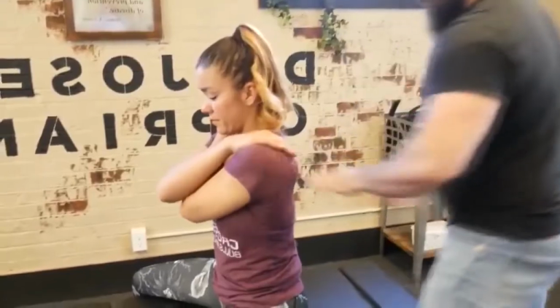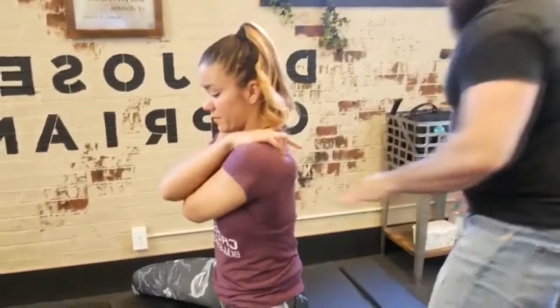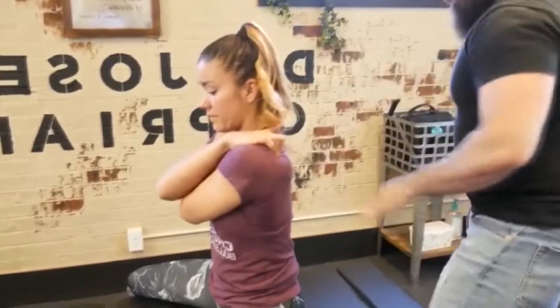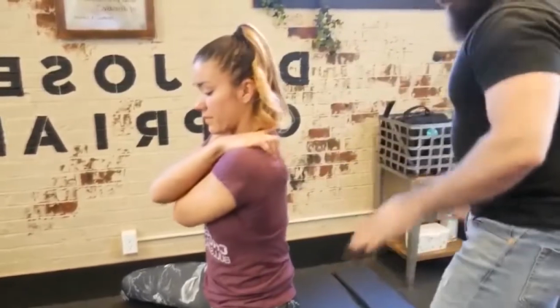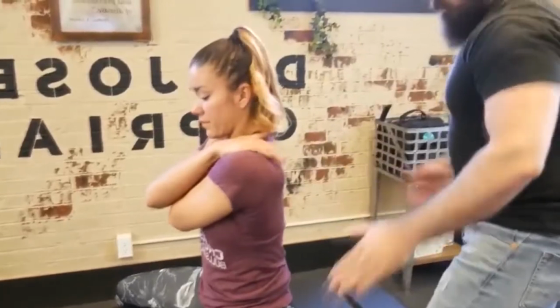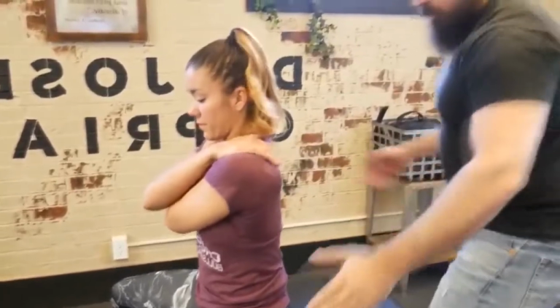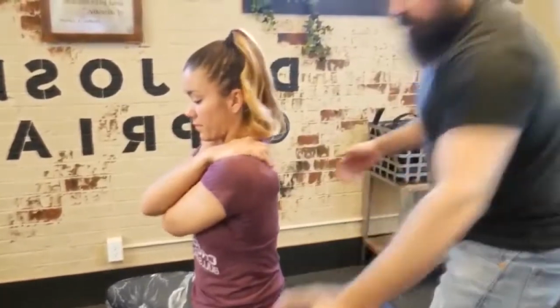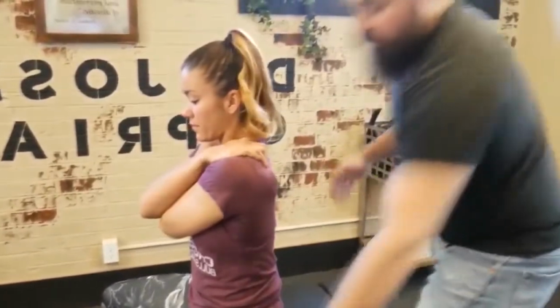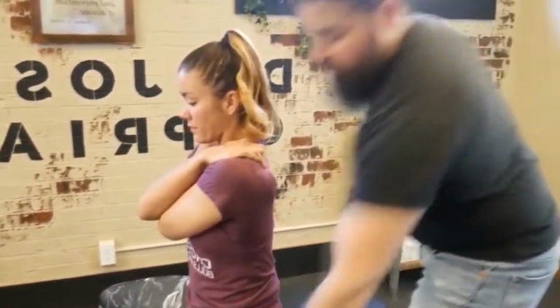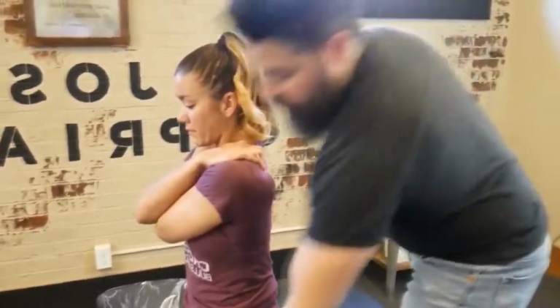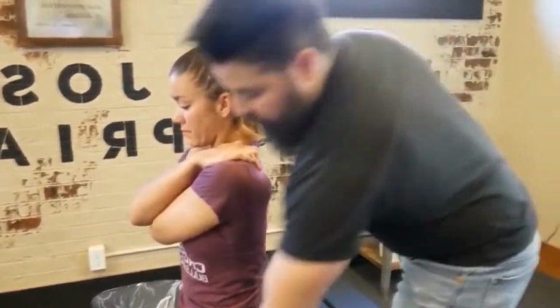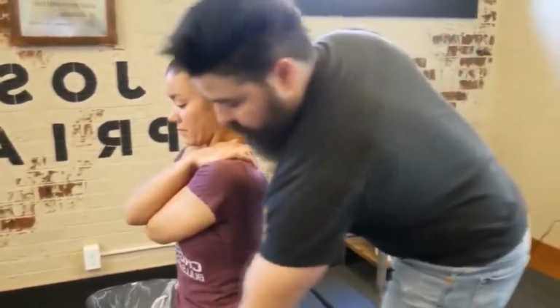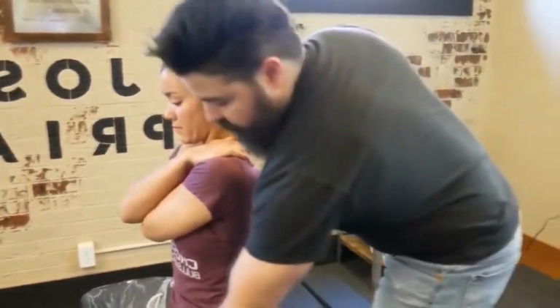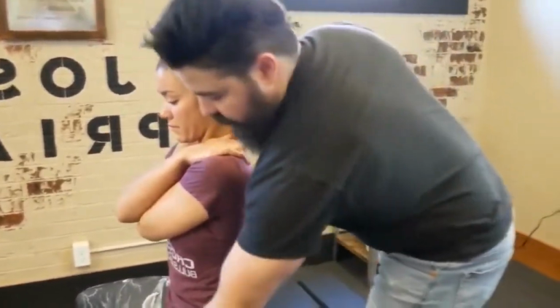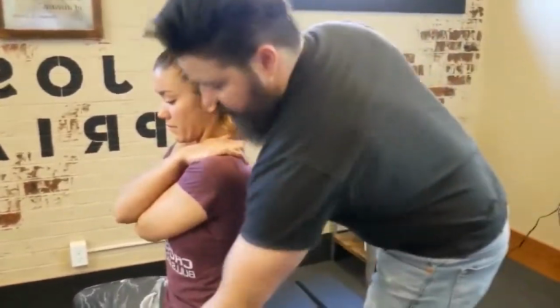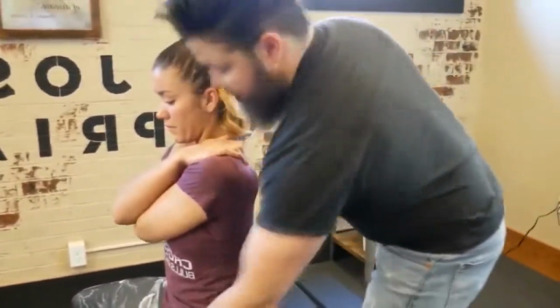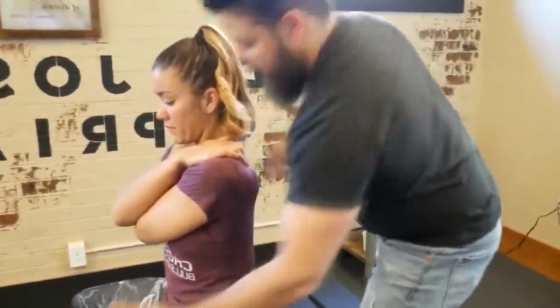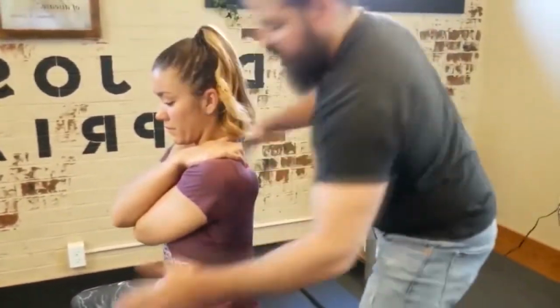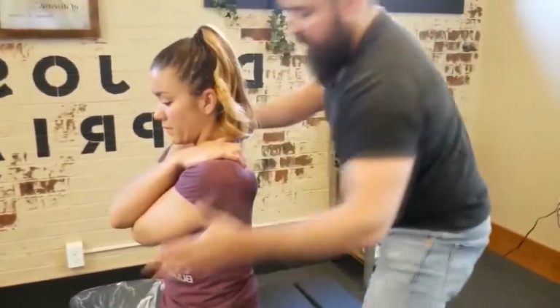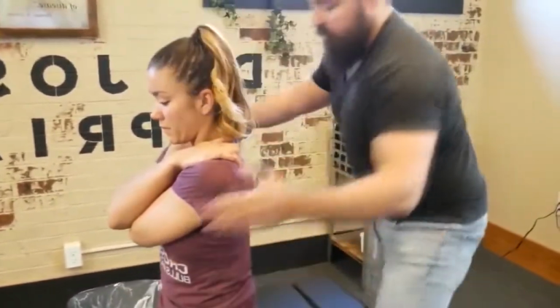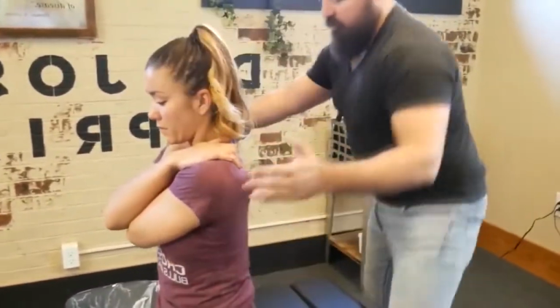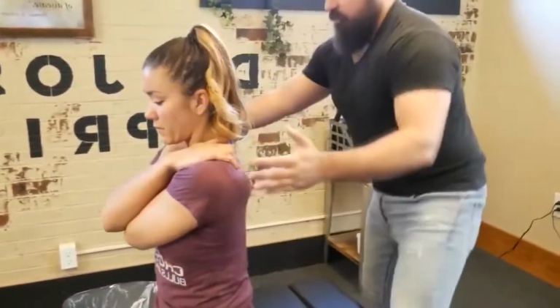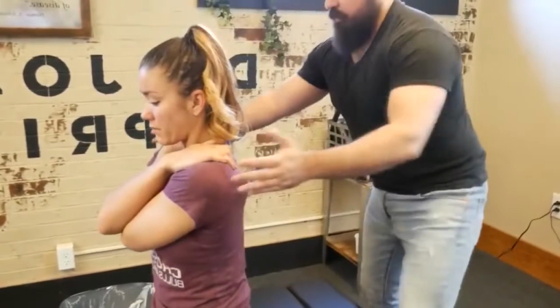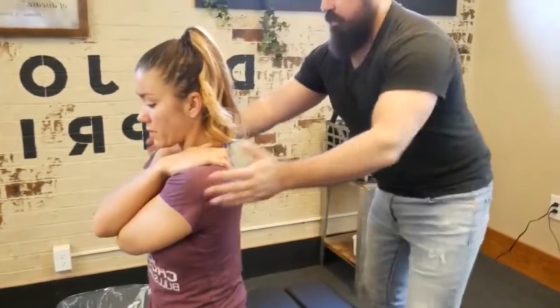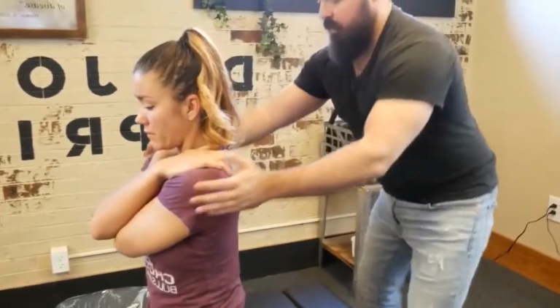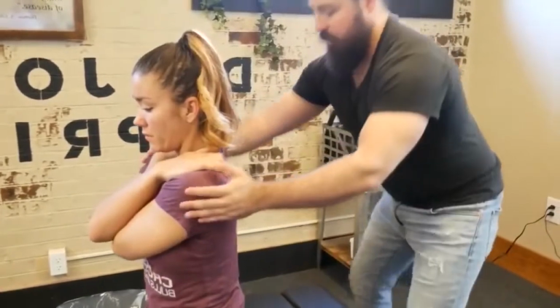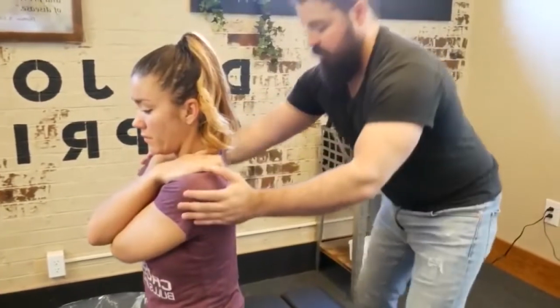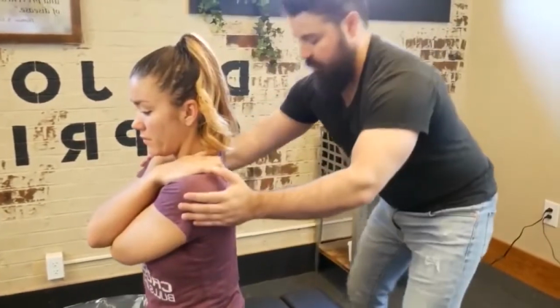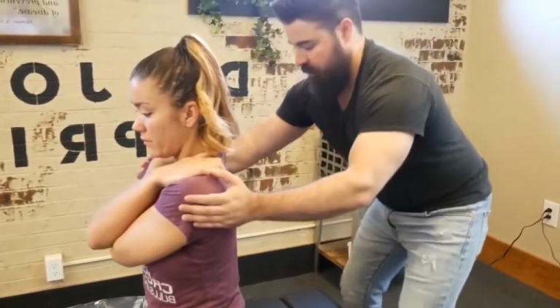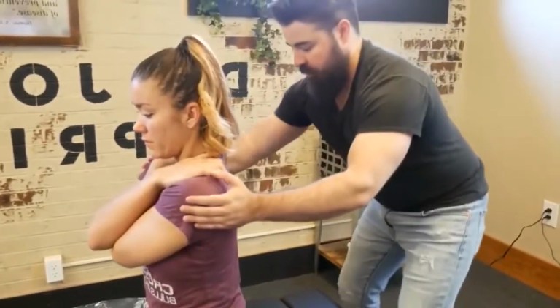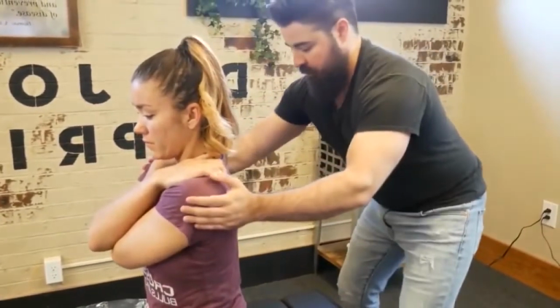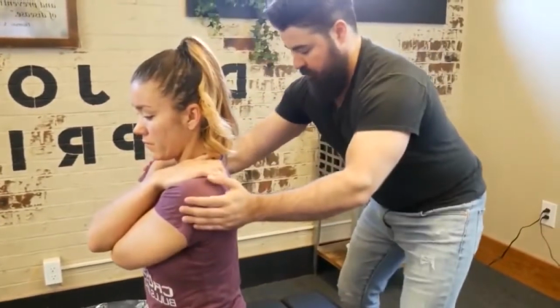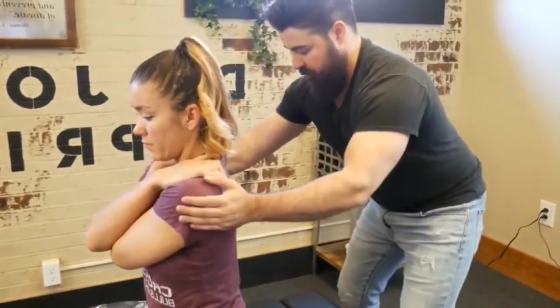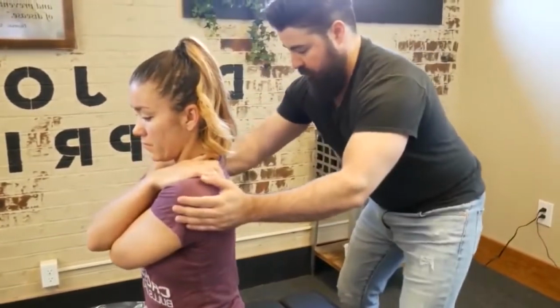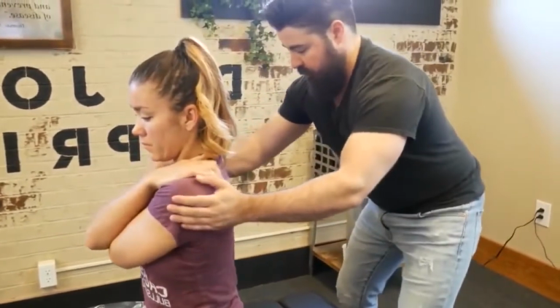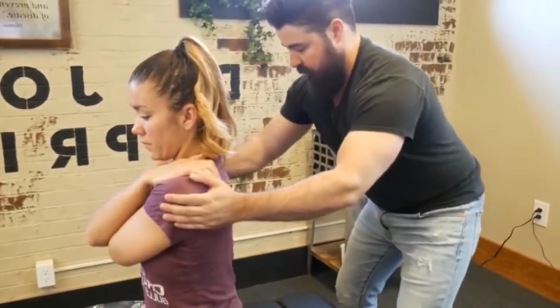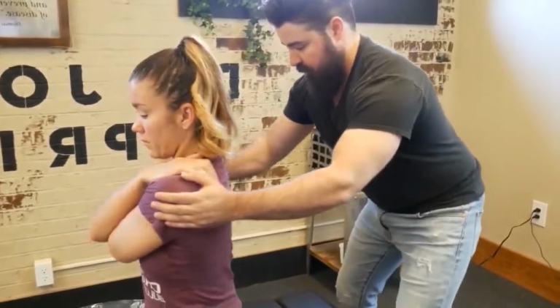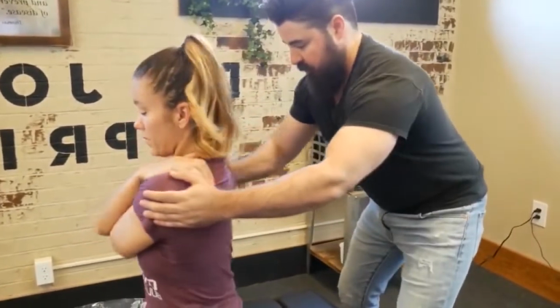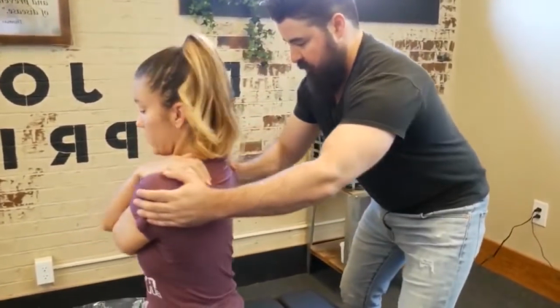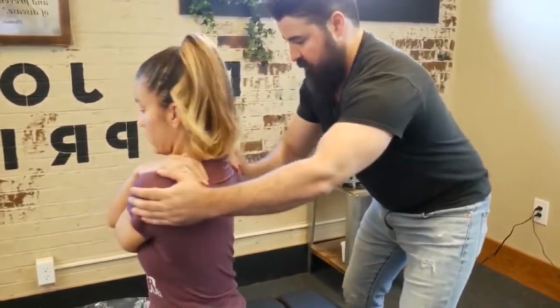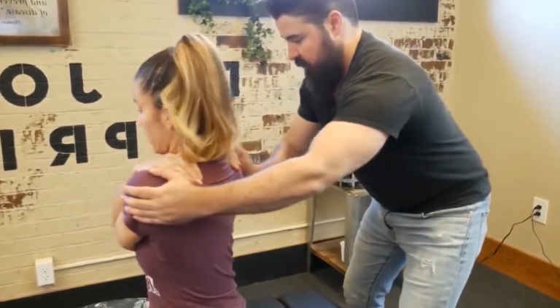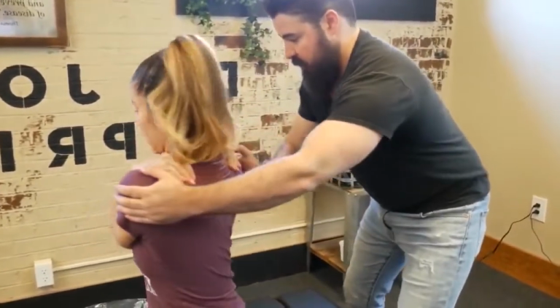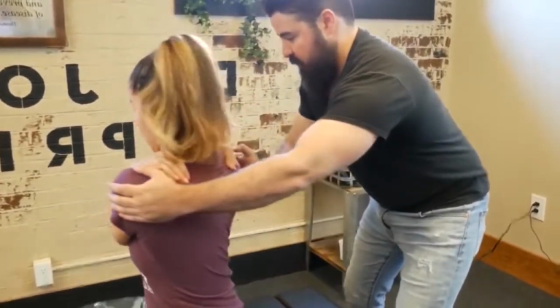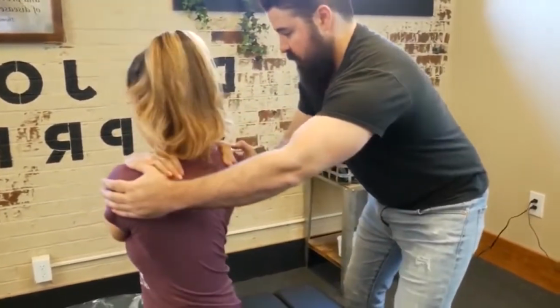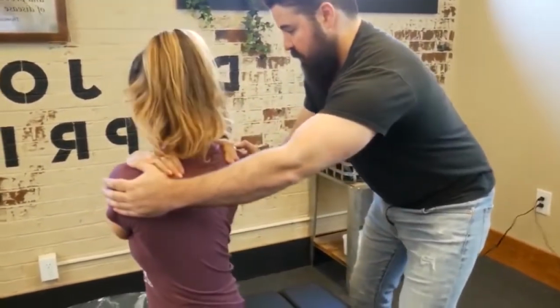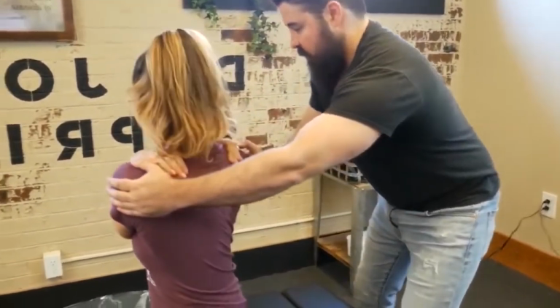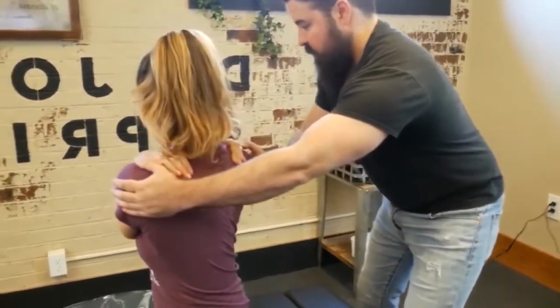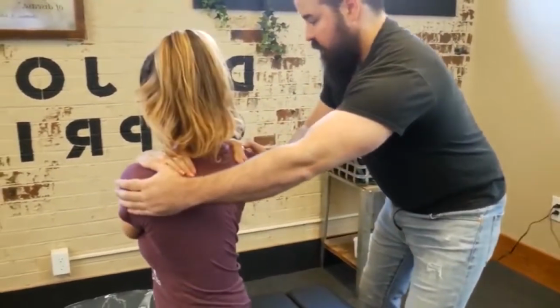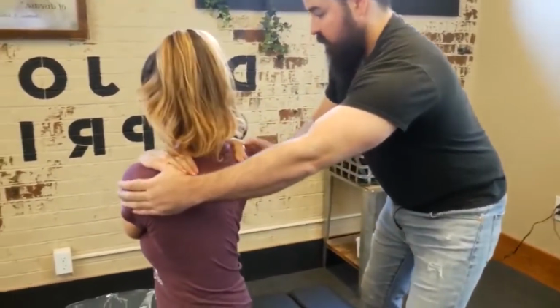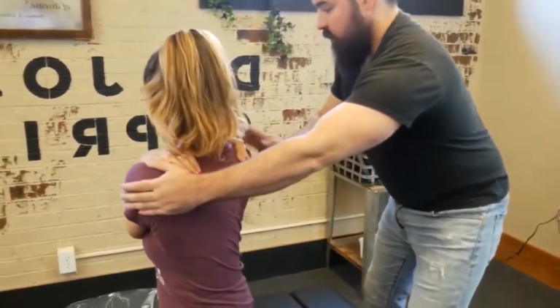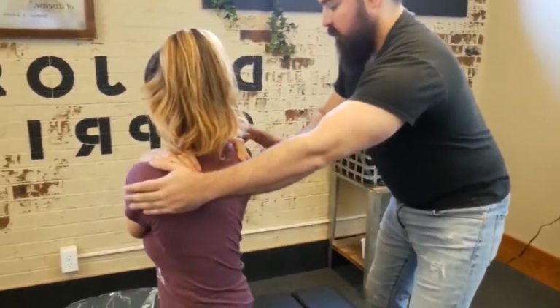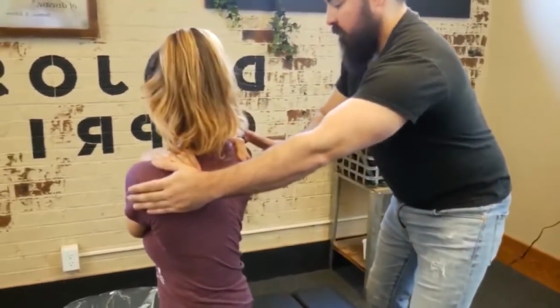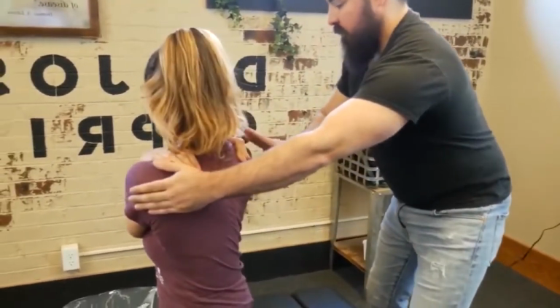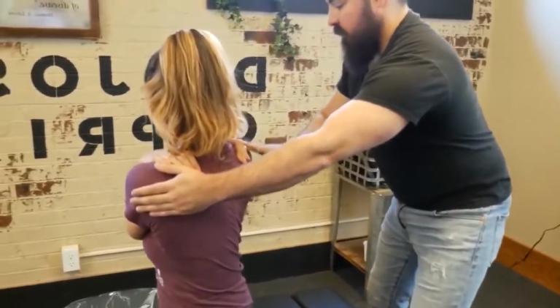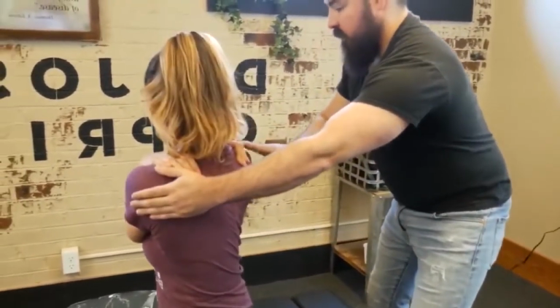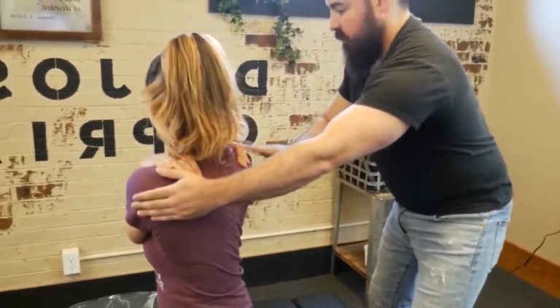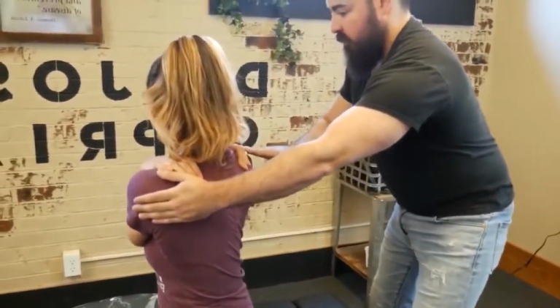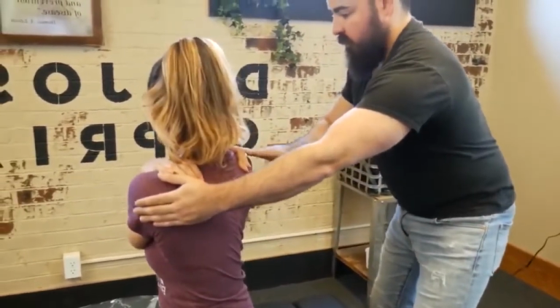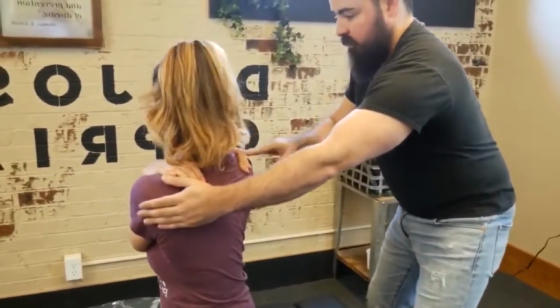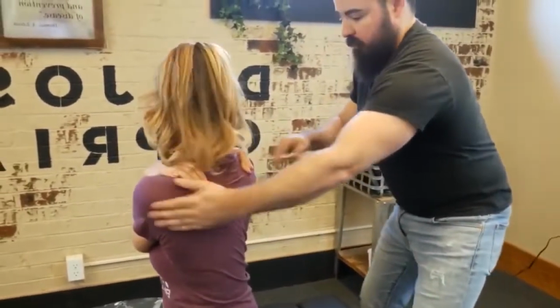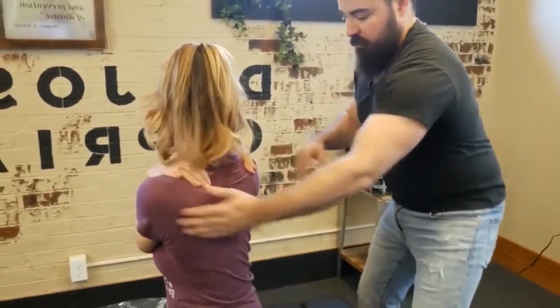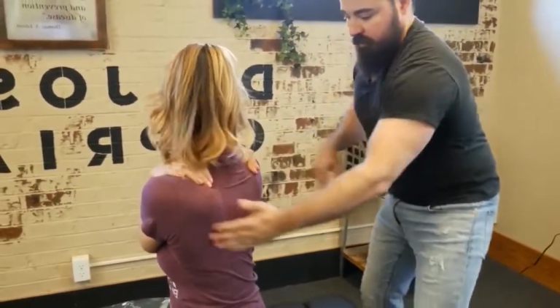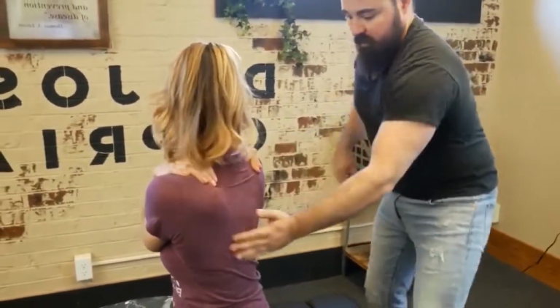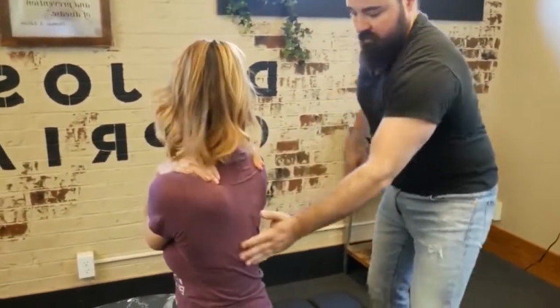Drop shoulder. Keep your thighs to the table for me — we're going to rotate you this way. Look over this shoulder for me, please.